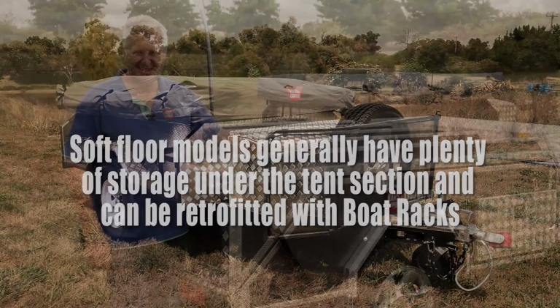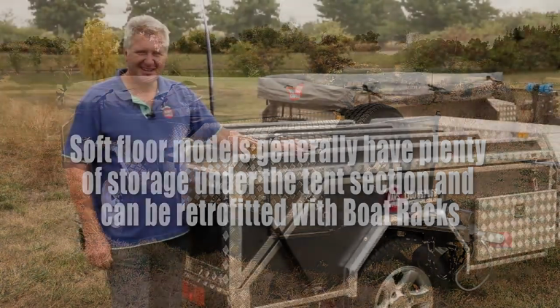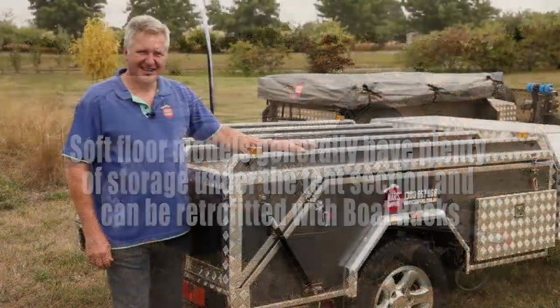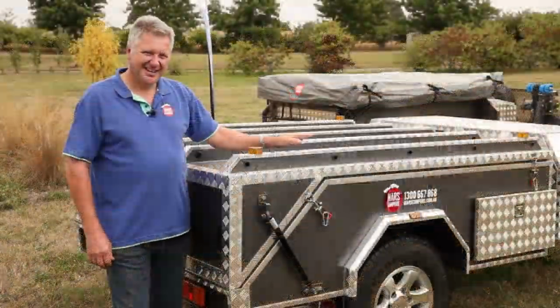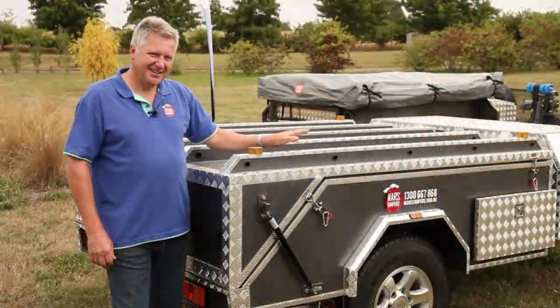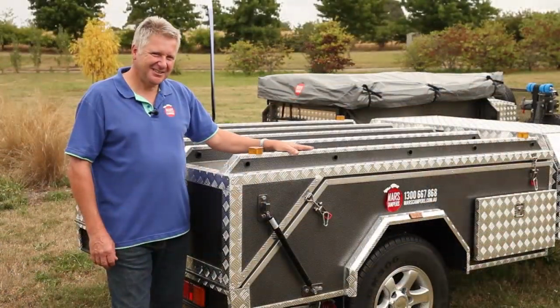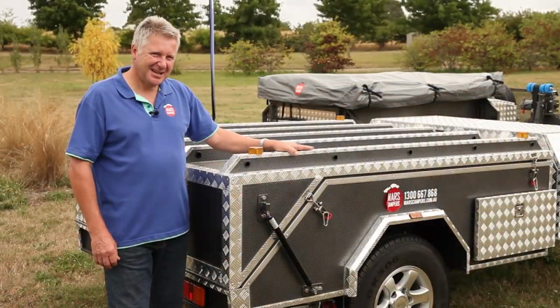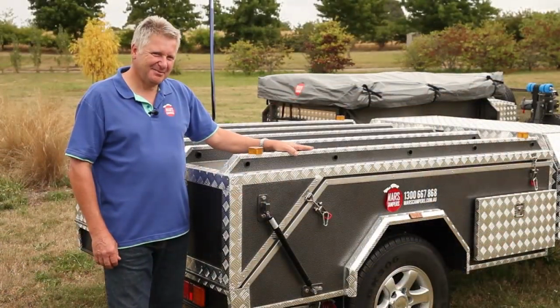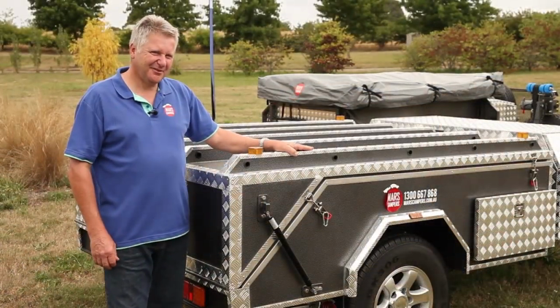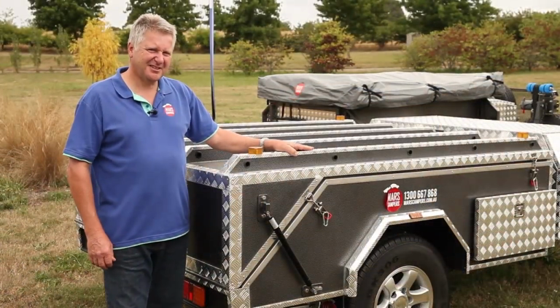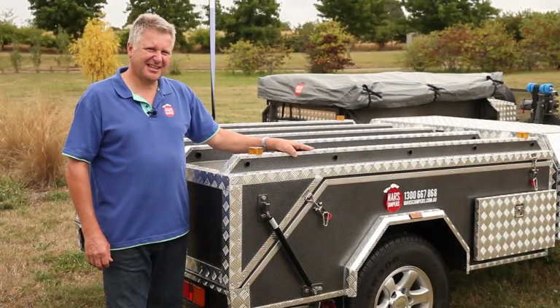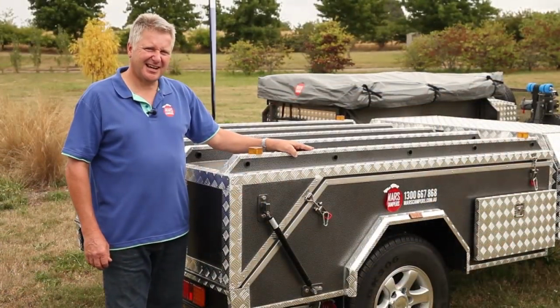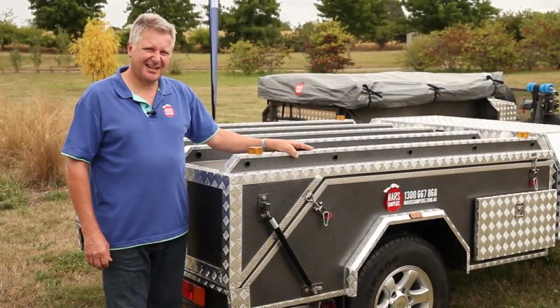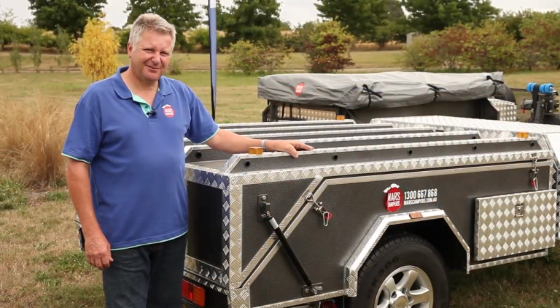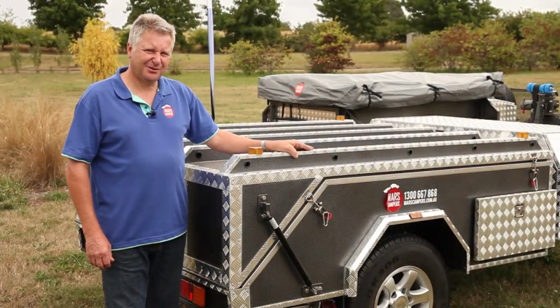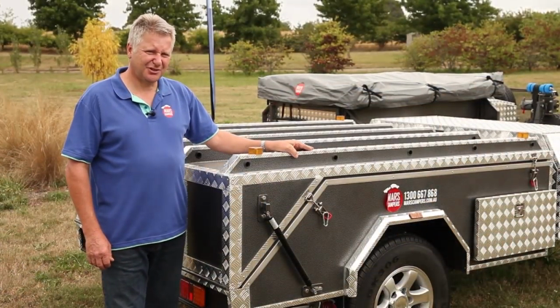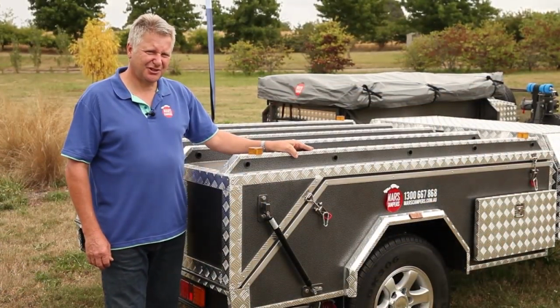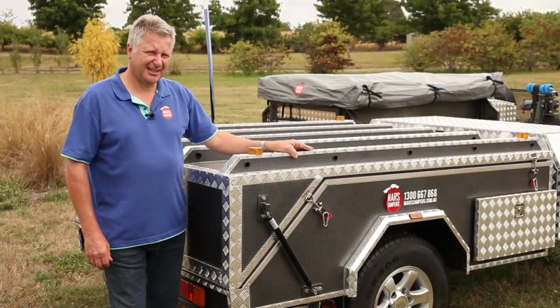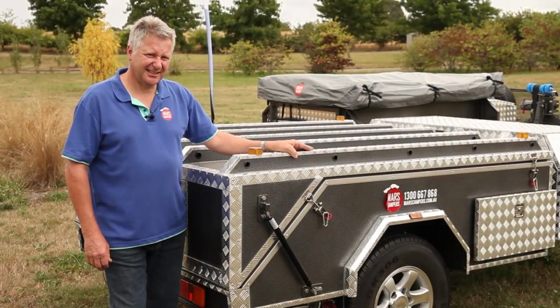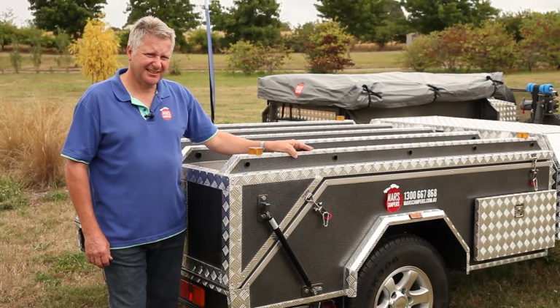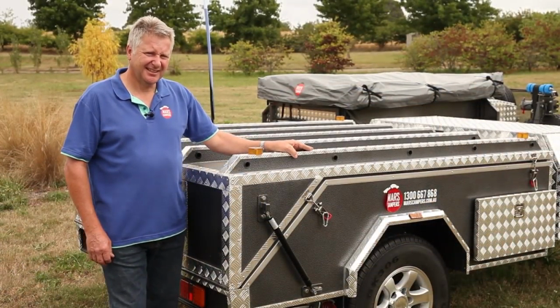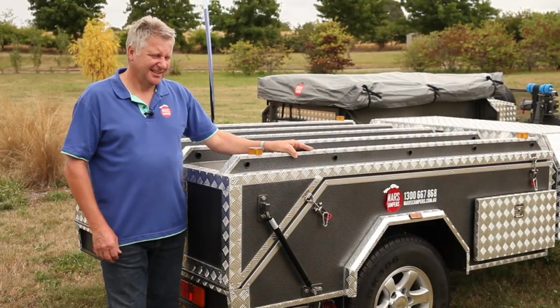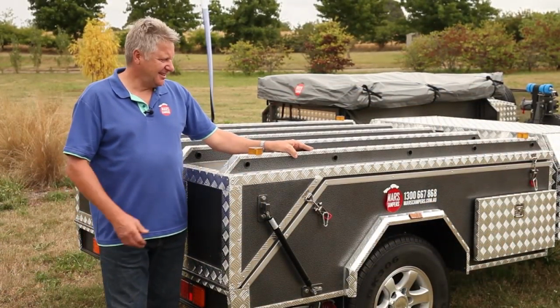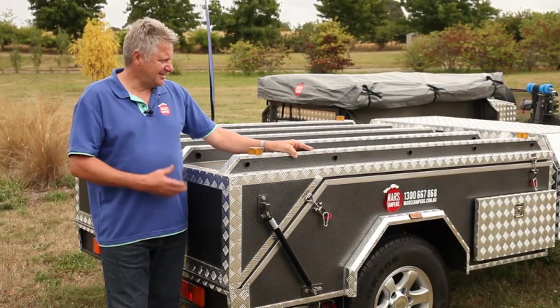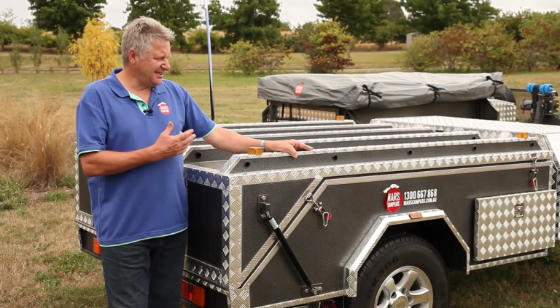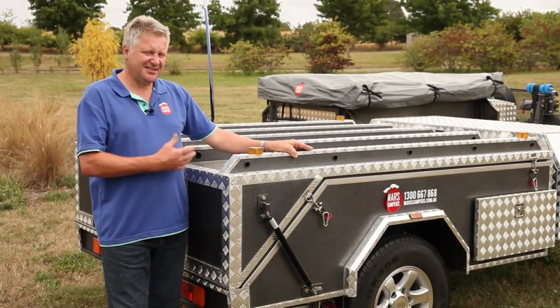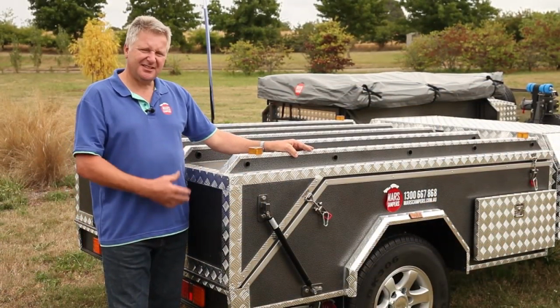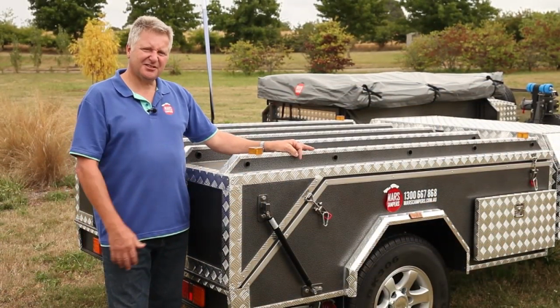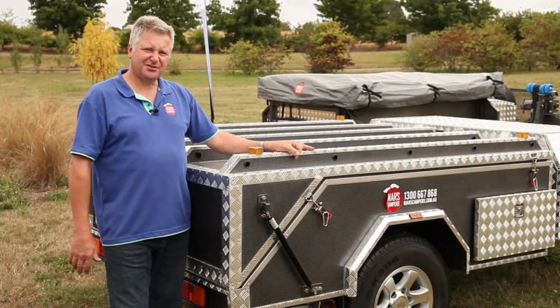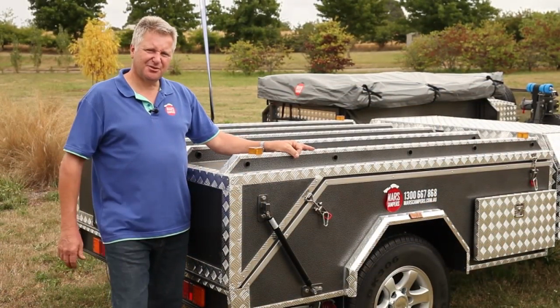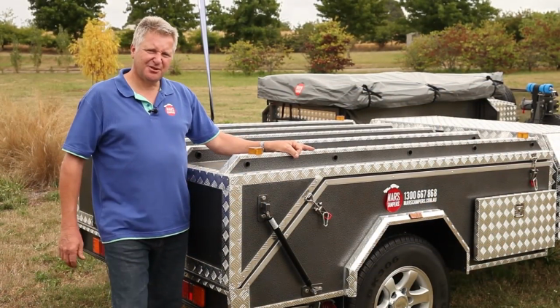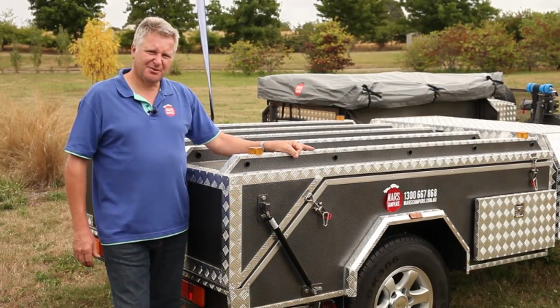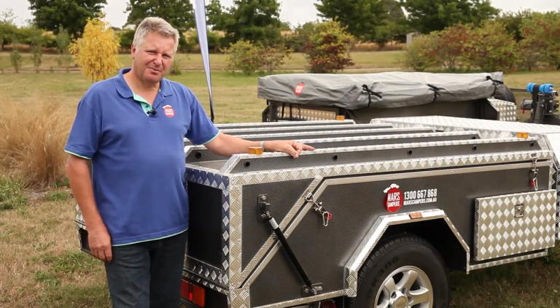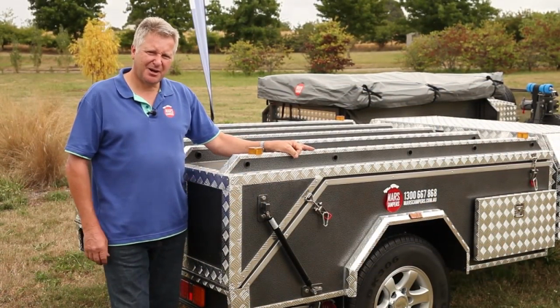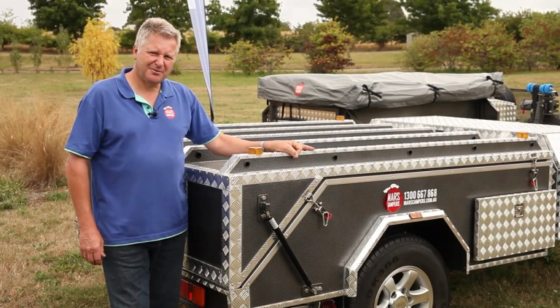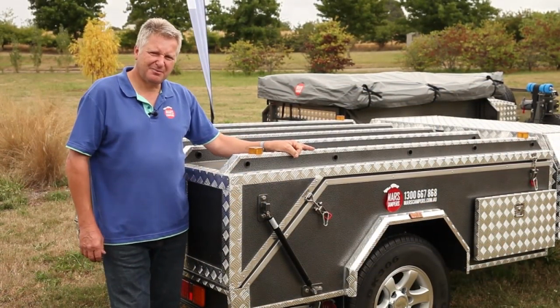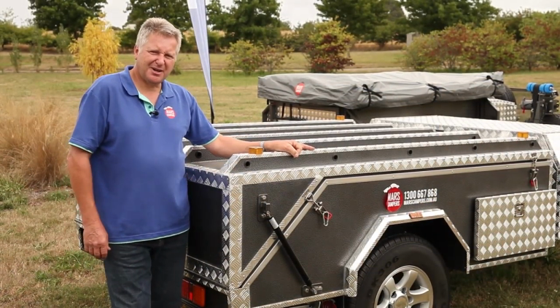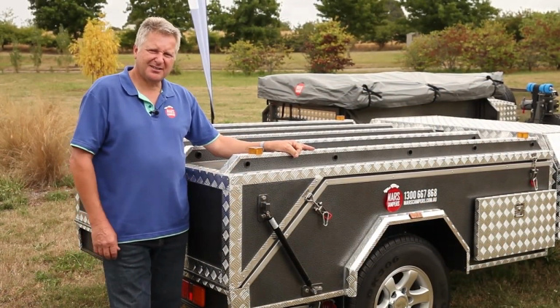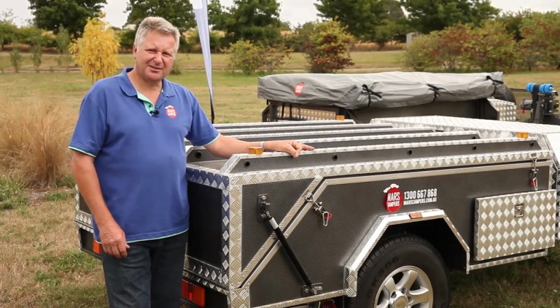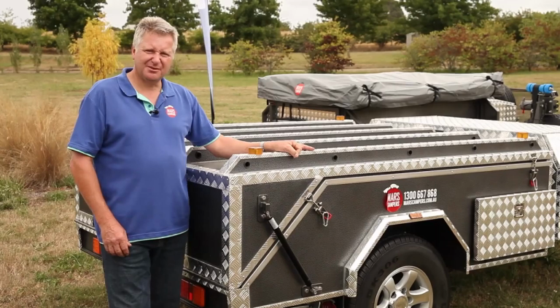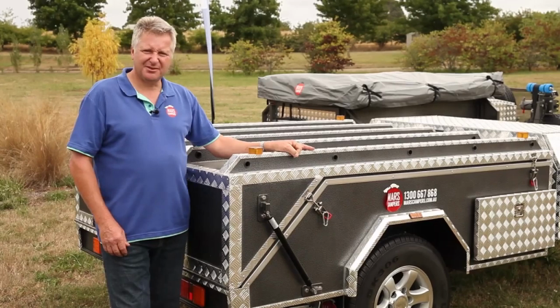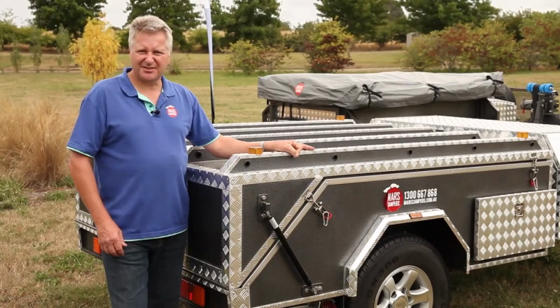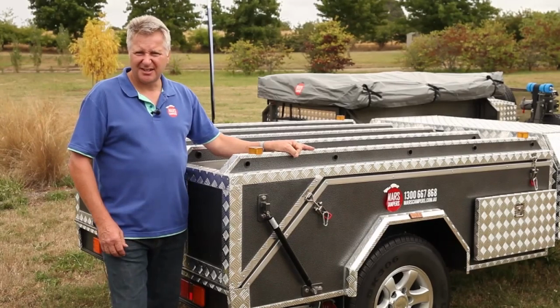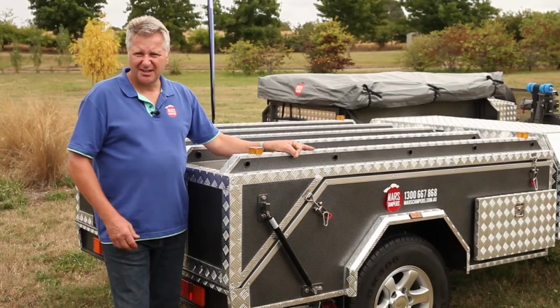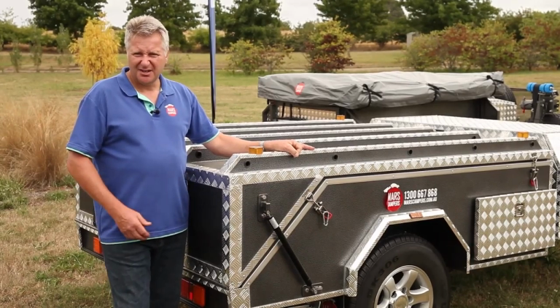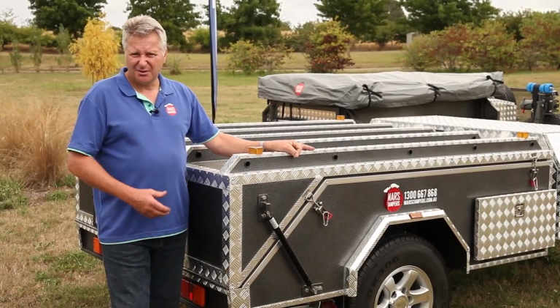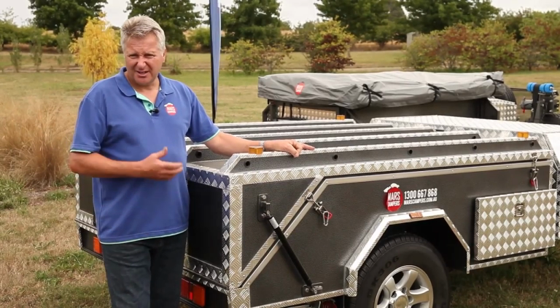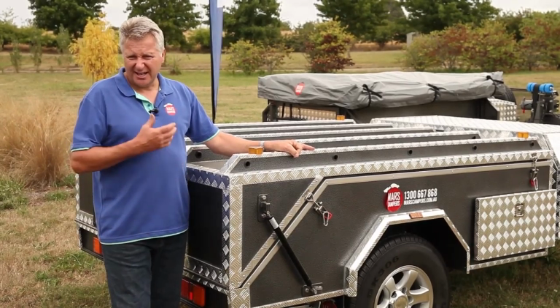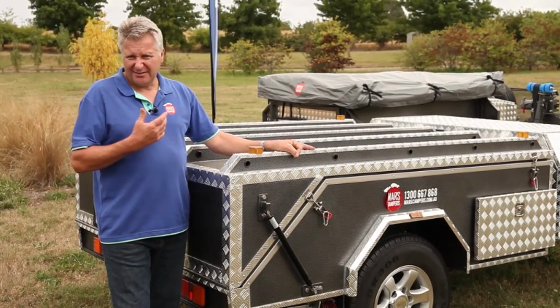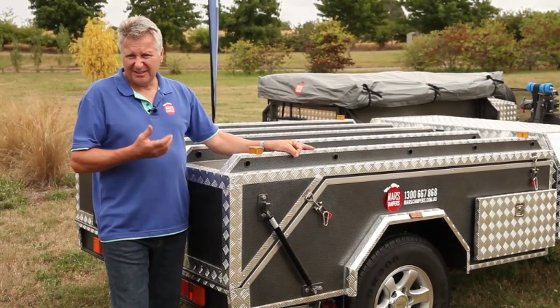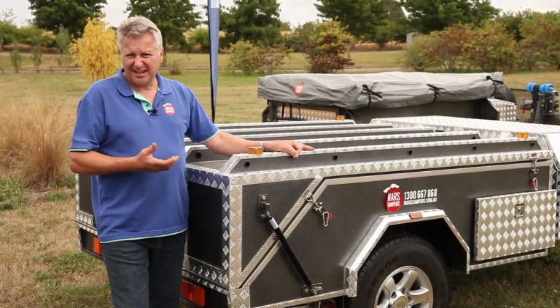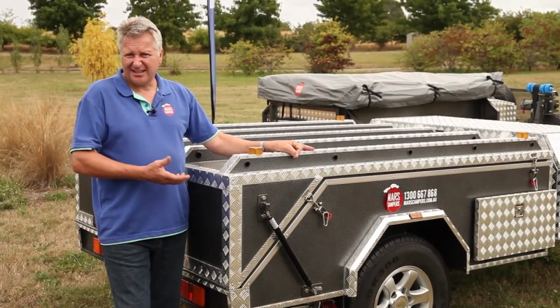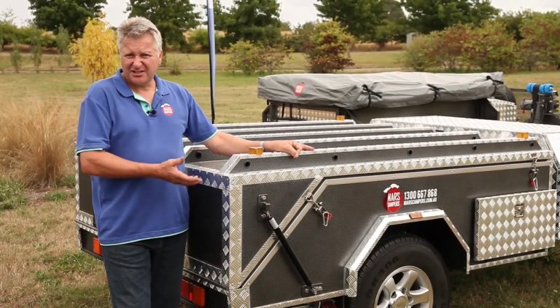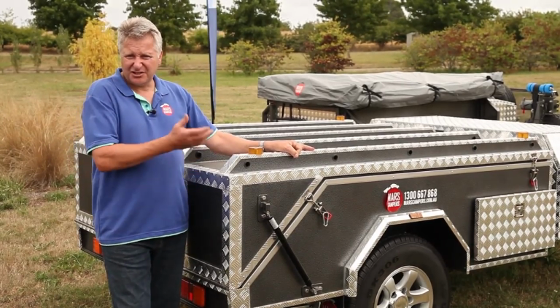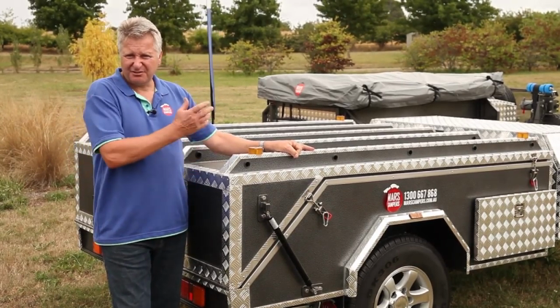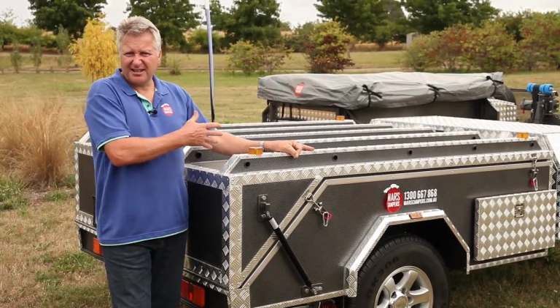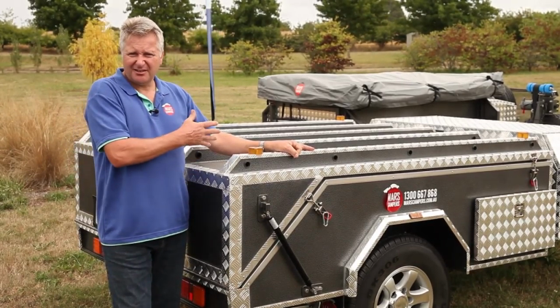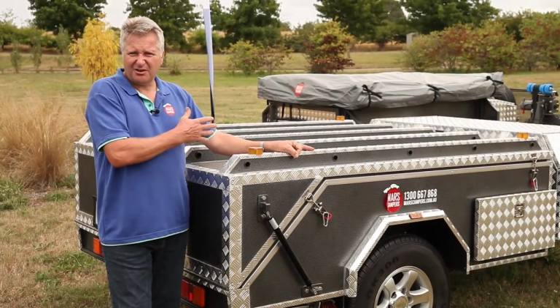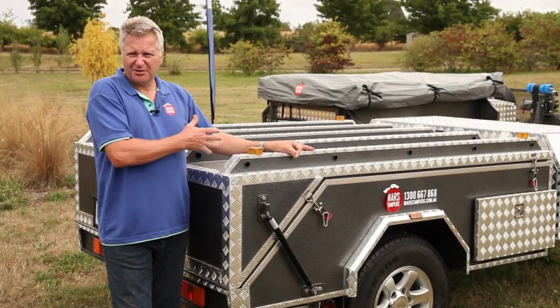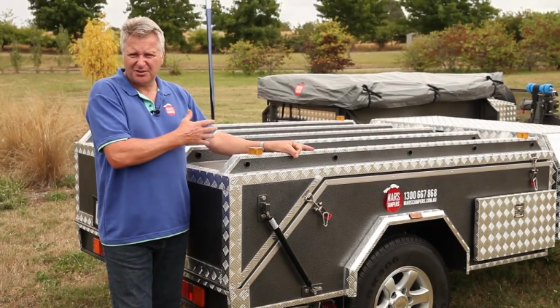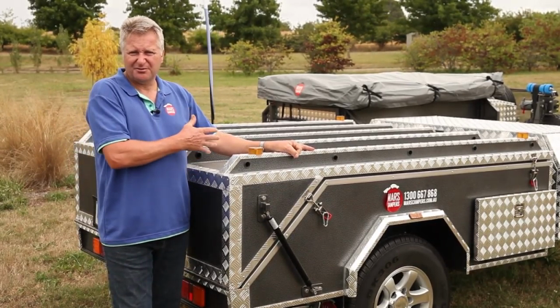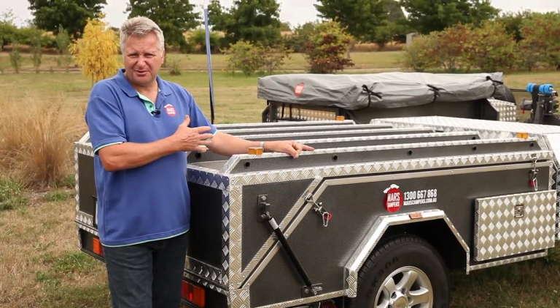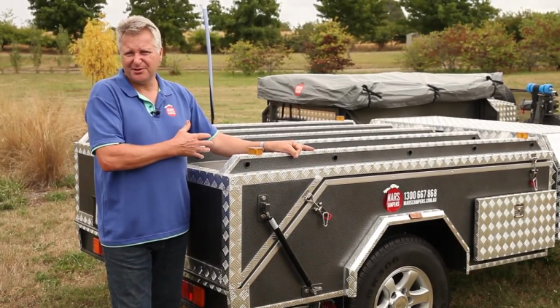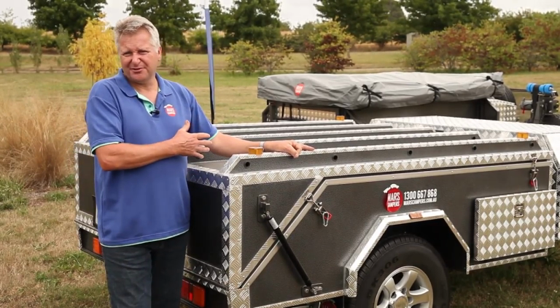In the example of this hard floor trailer, it's easy to store your boat, bicycles or your heavy luggage straight onto the roof.